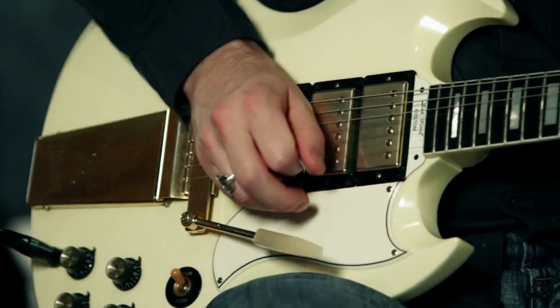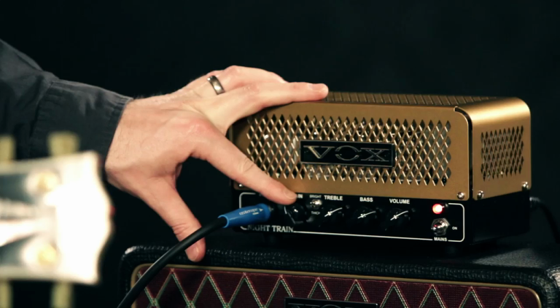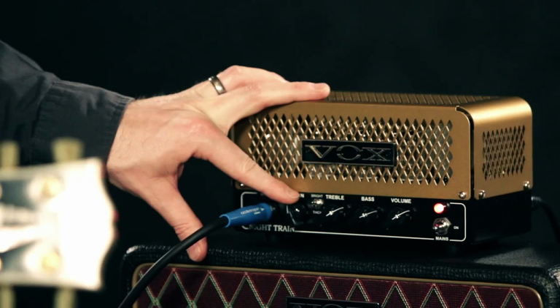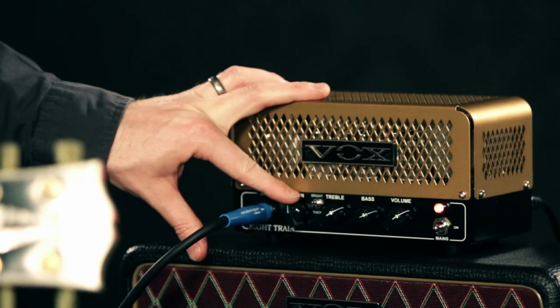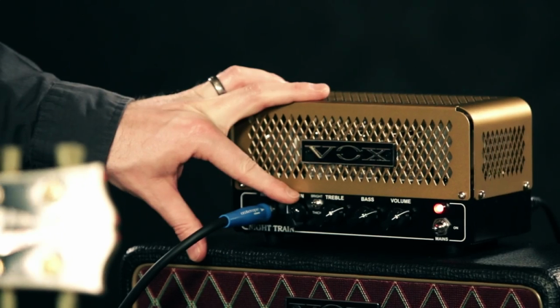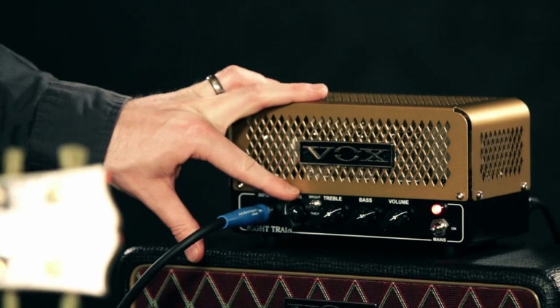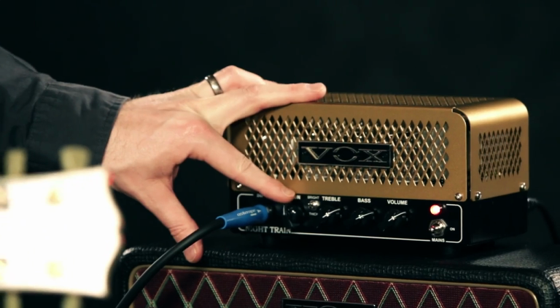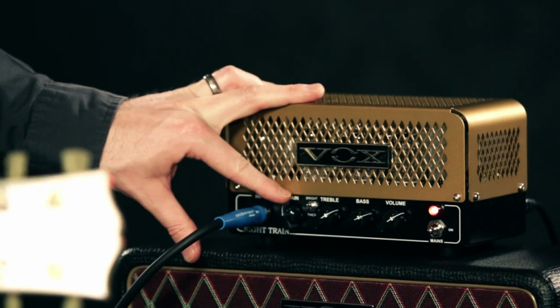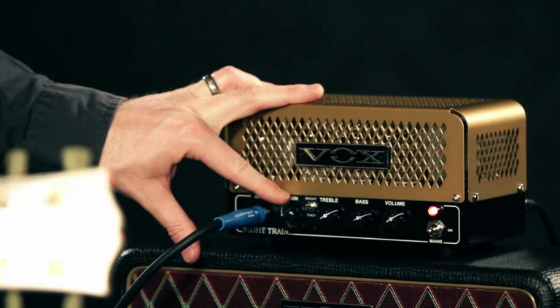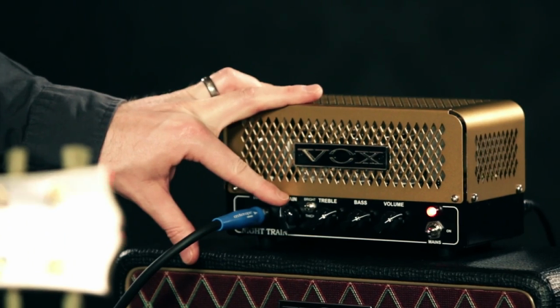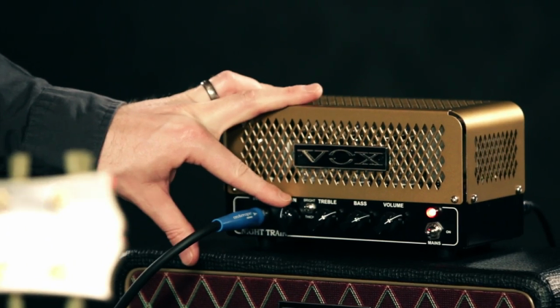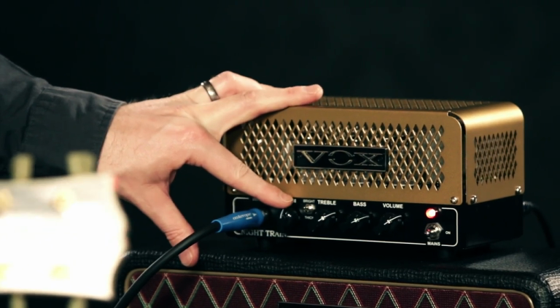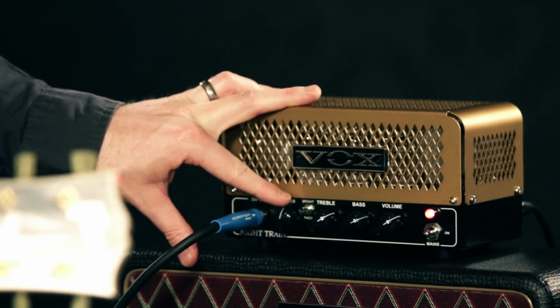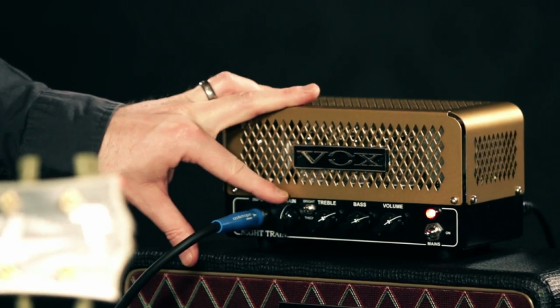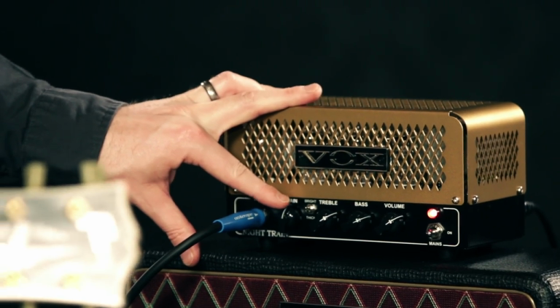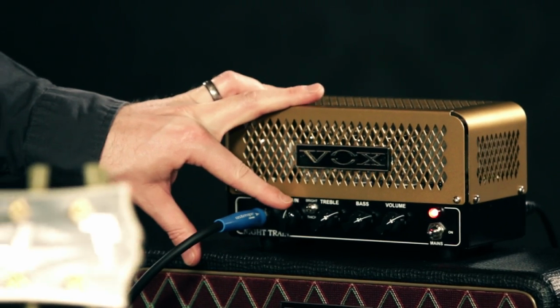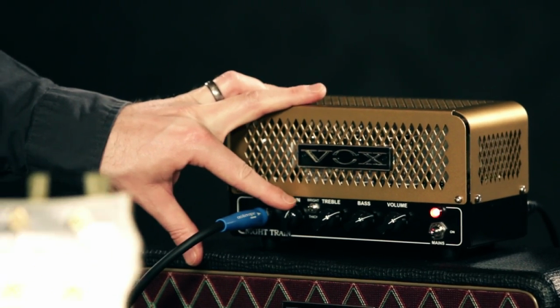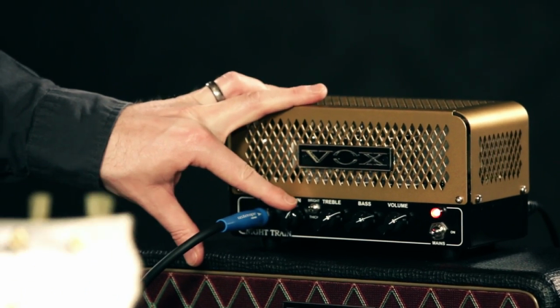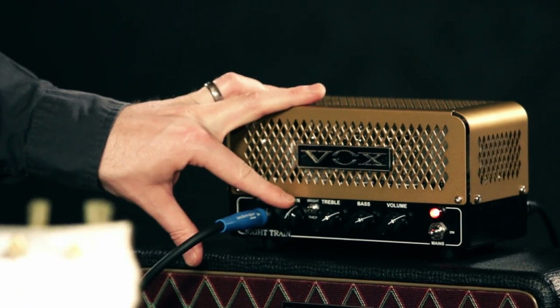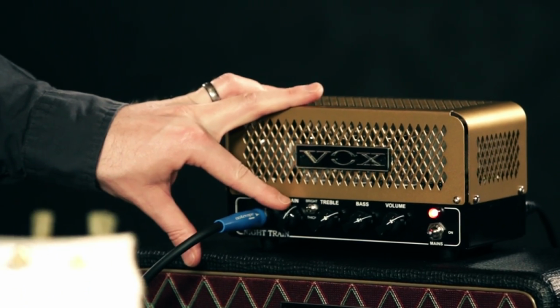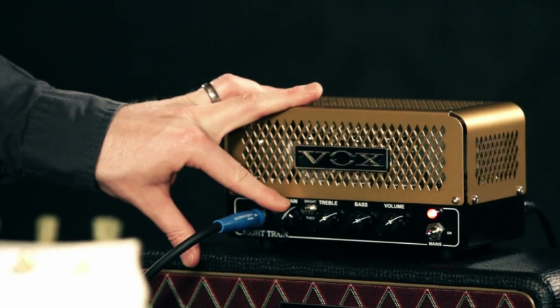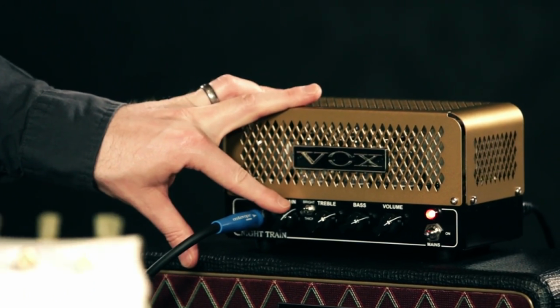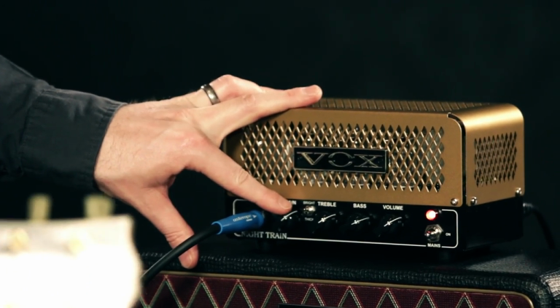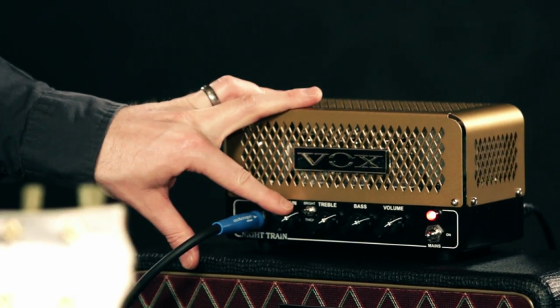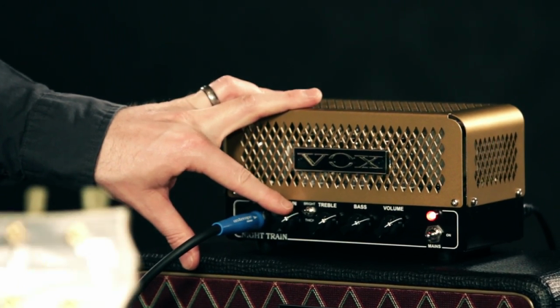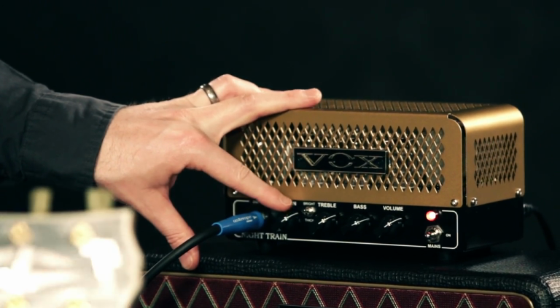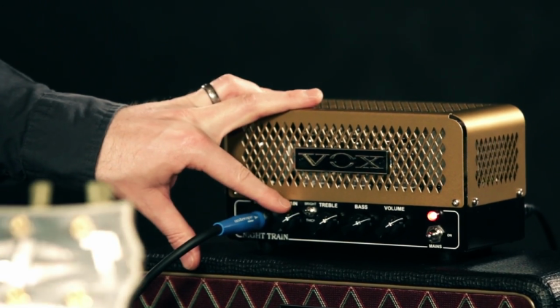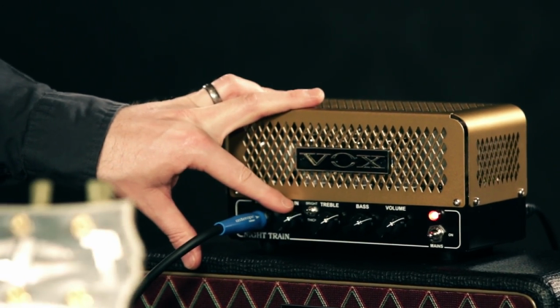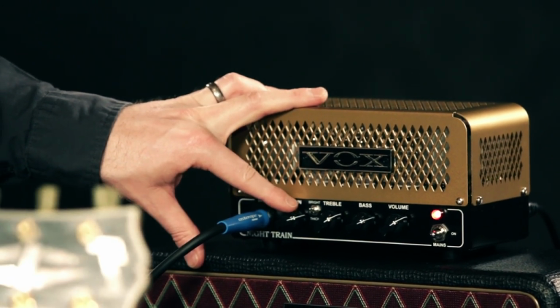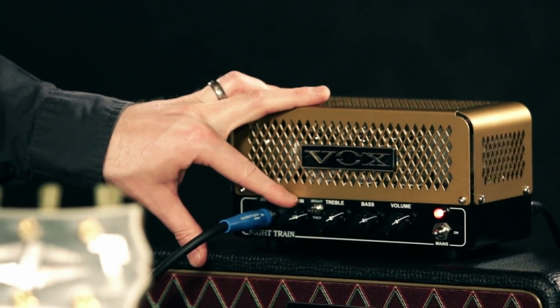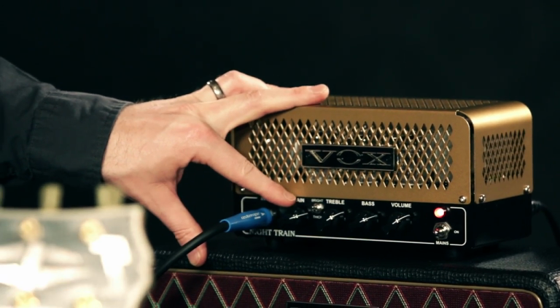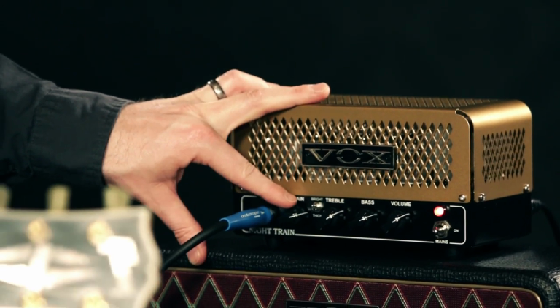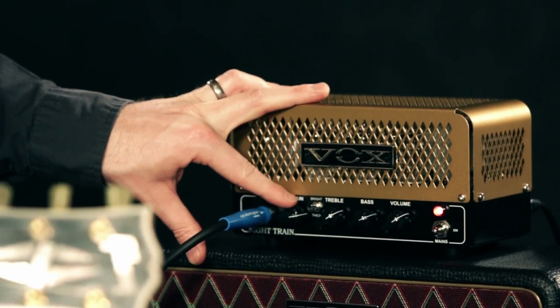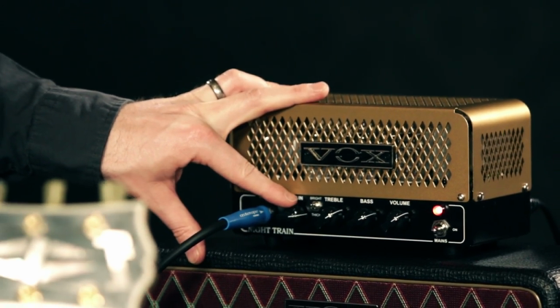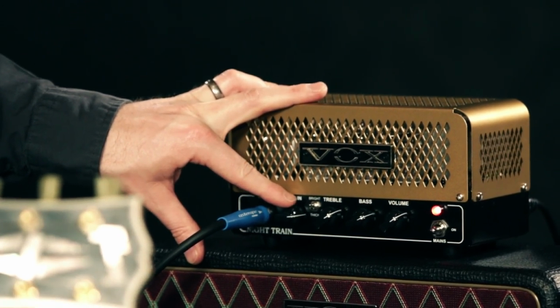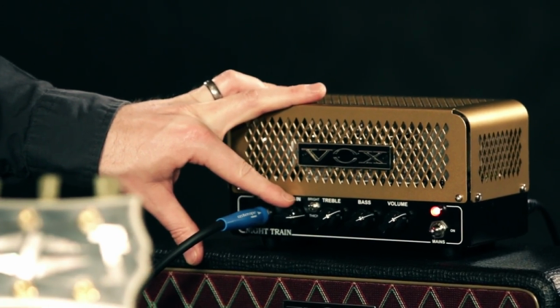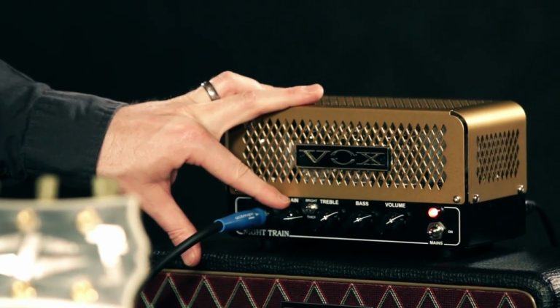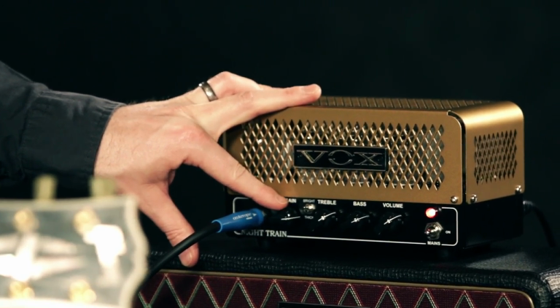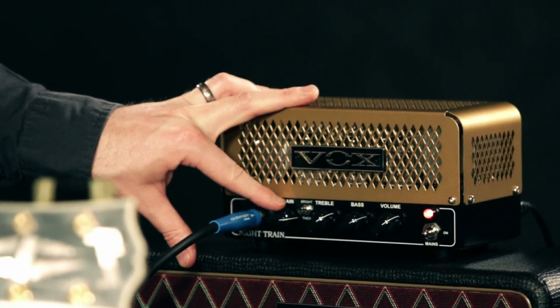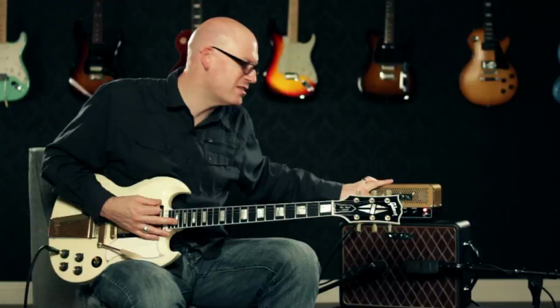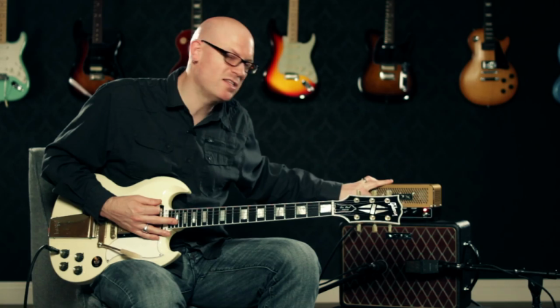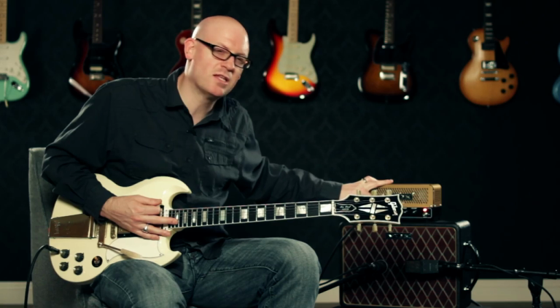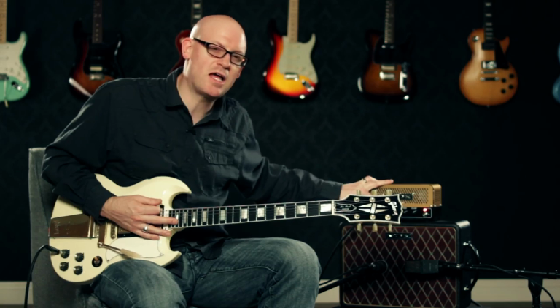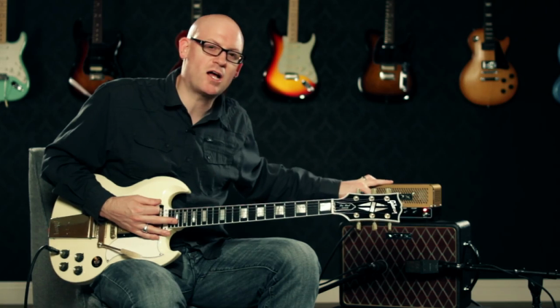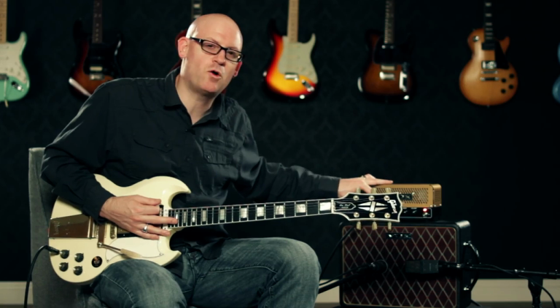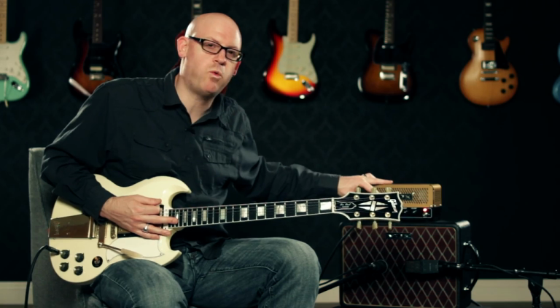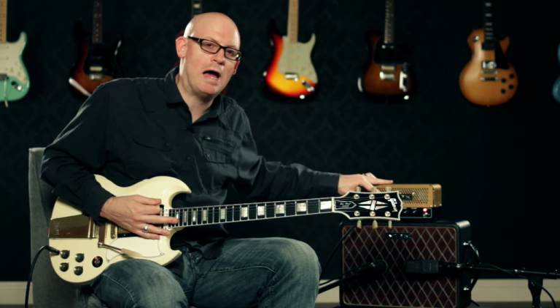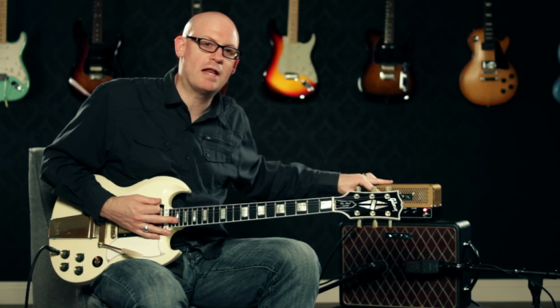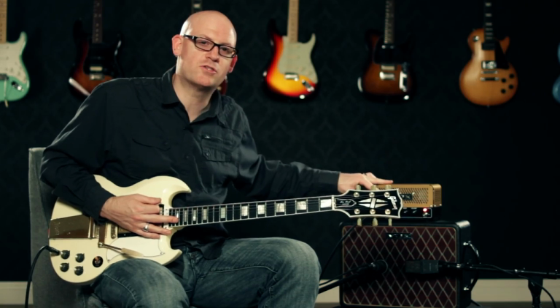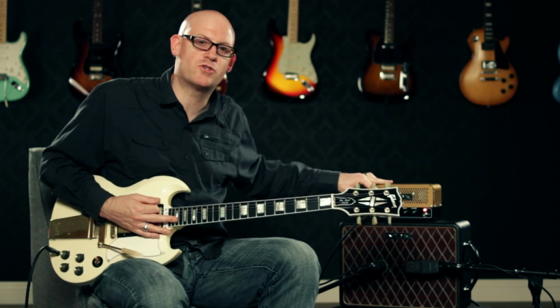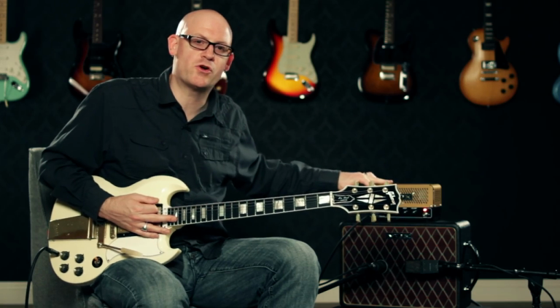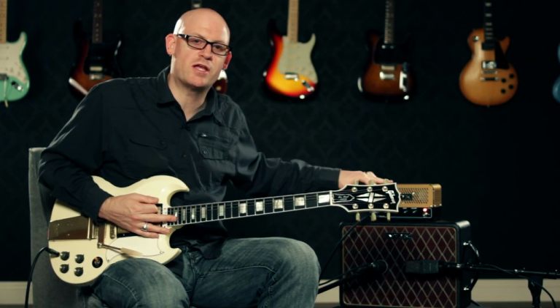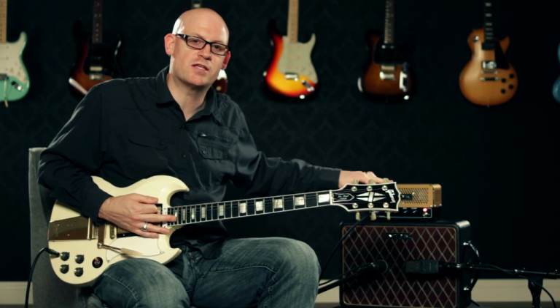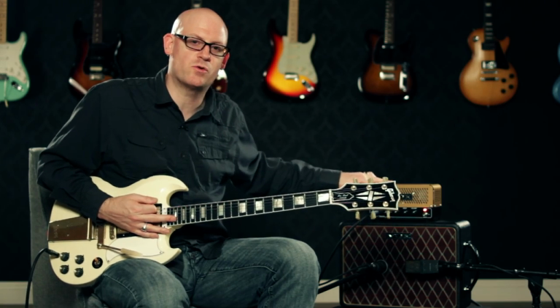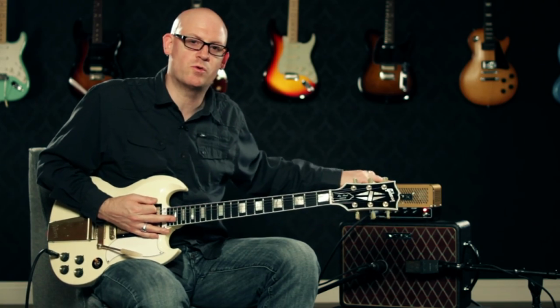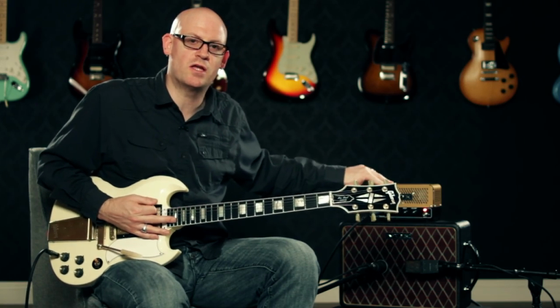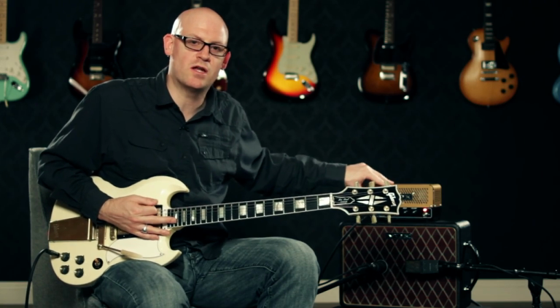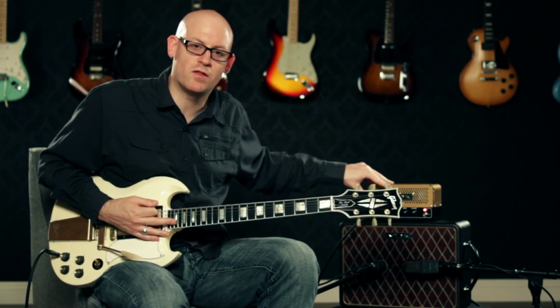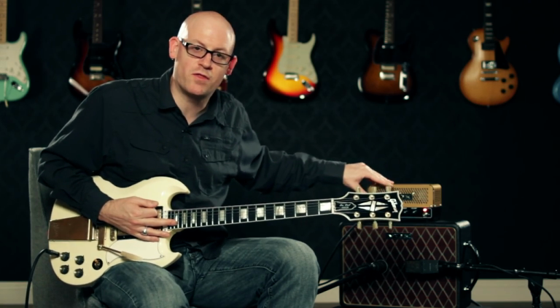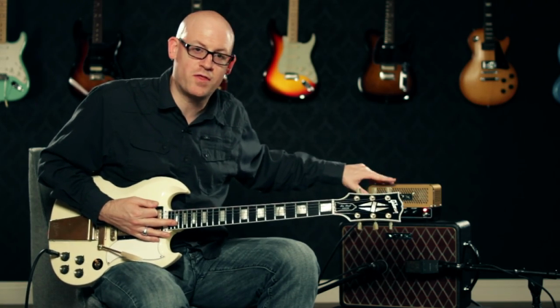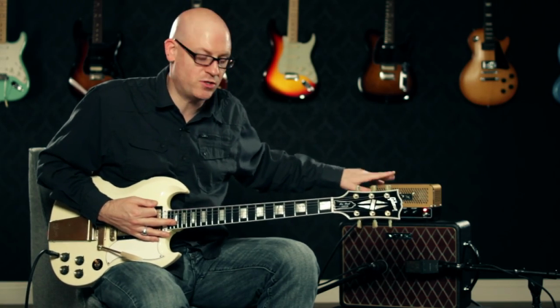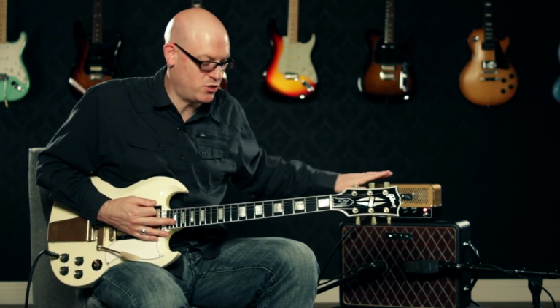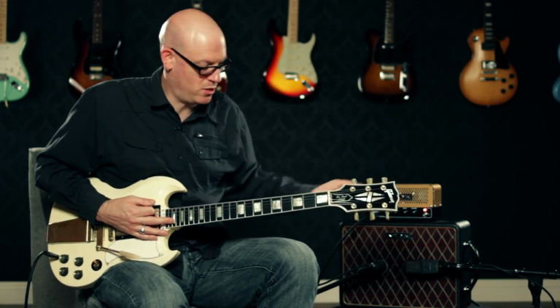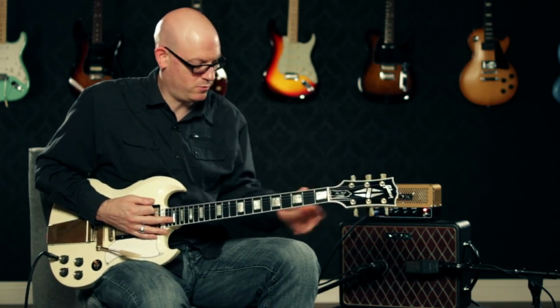When we turn the gain up a little bit more on the bright channel, you can hear it start to break up, but it's still not quite as dirty as it would get on the thick channel.